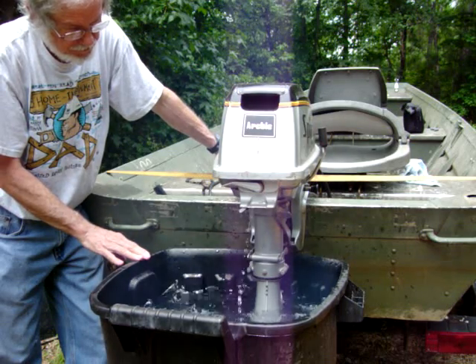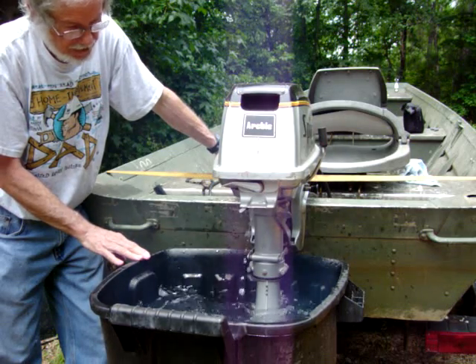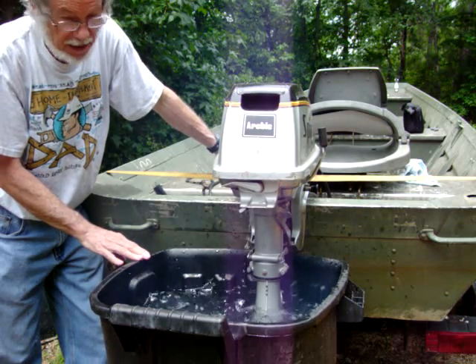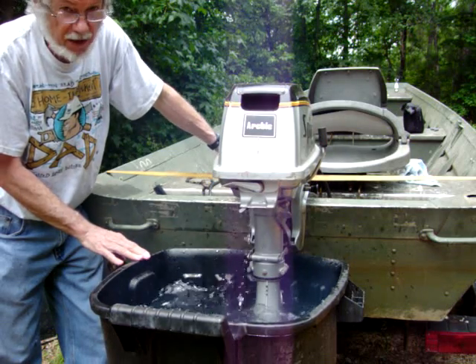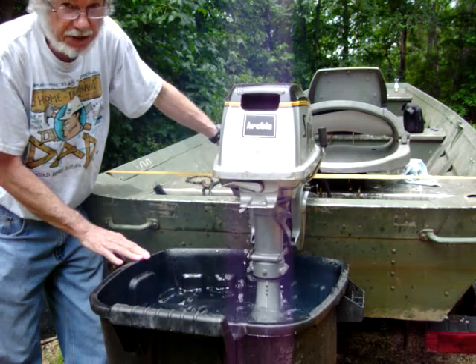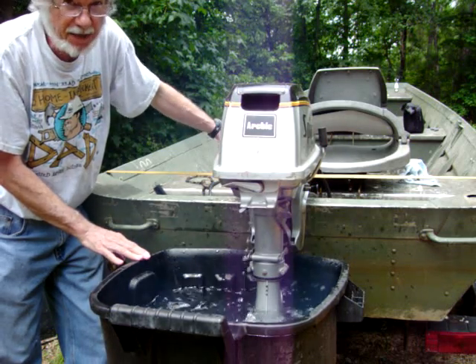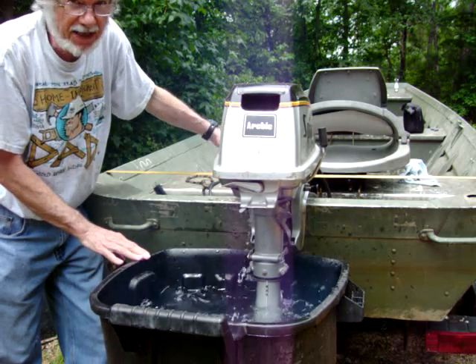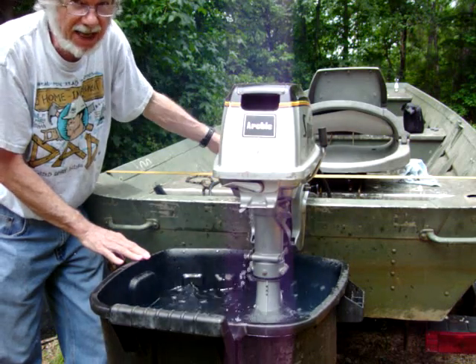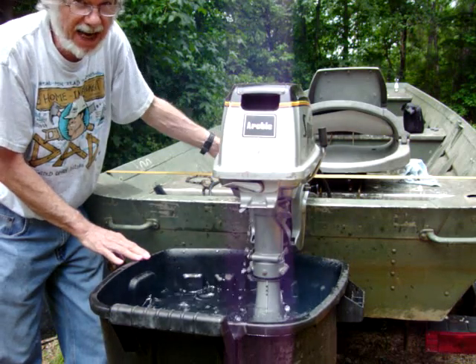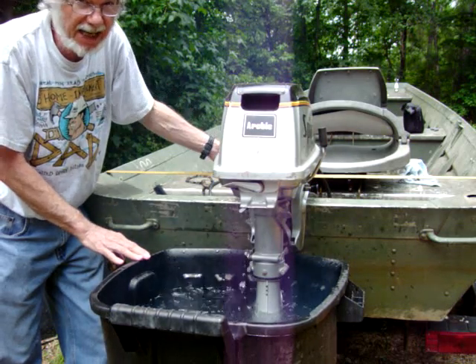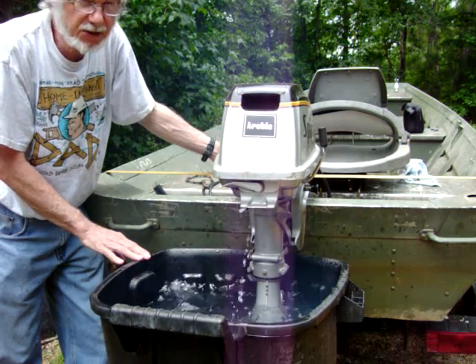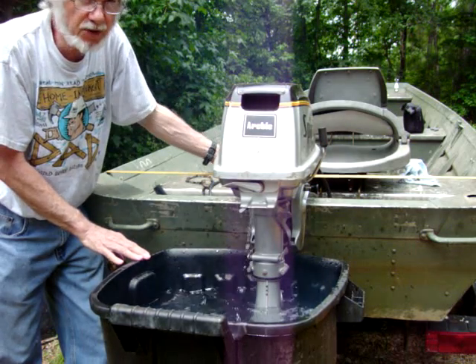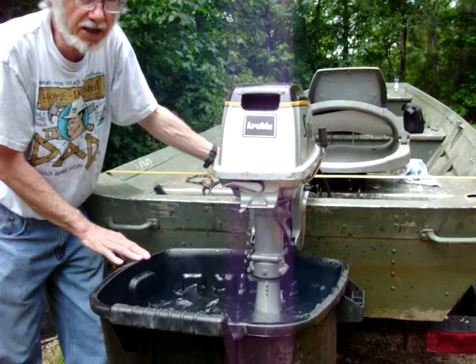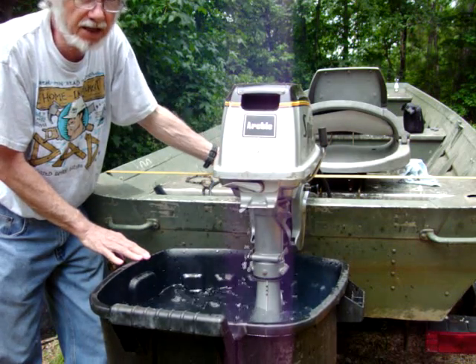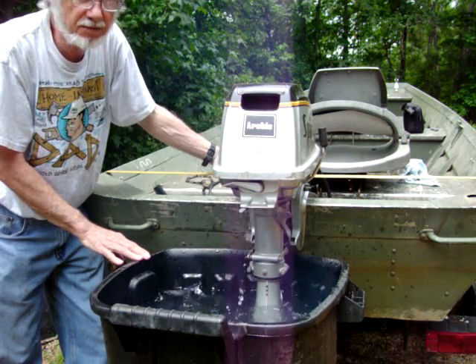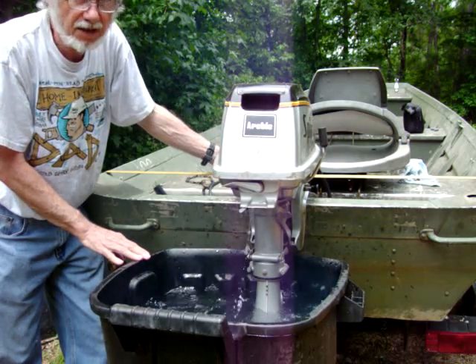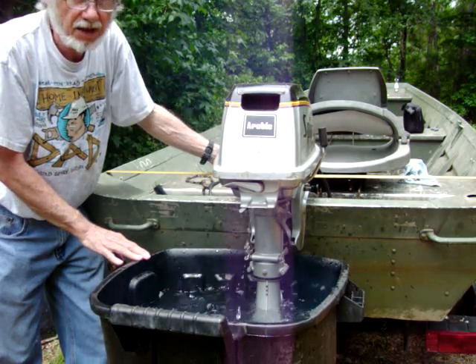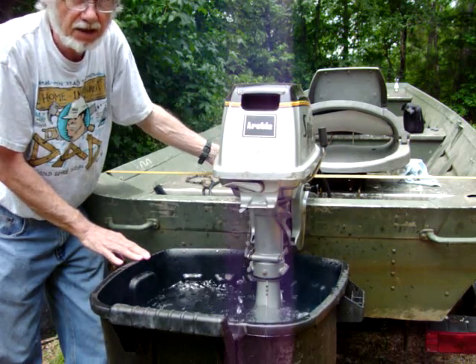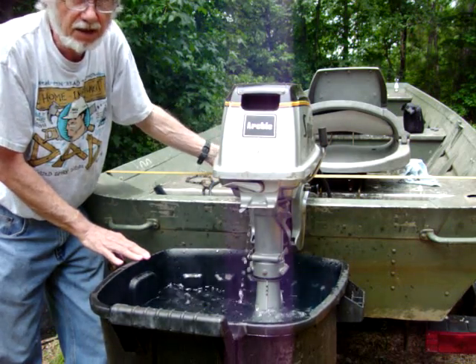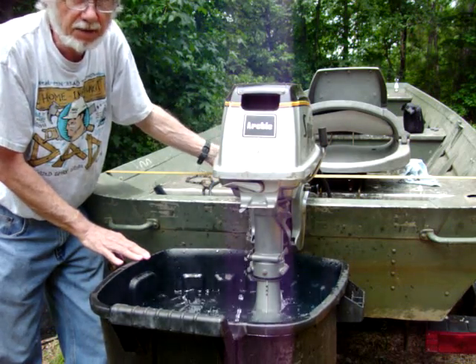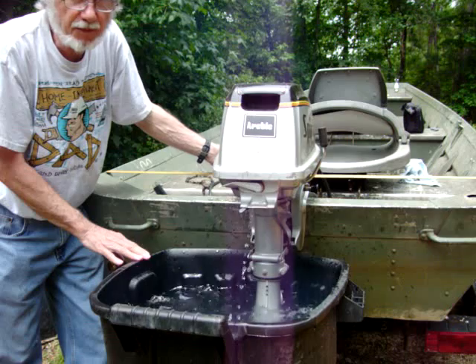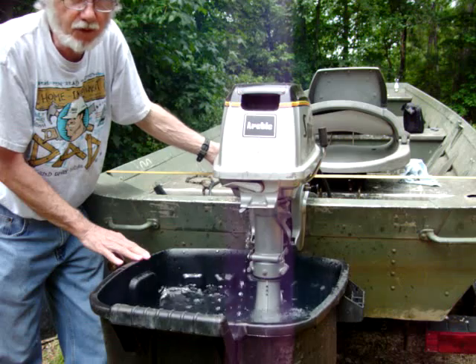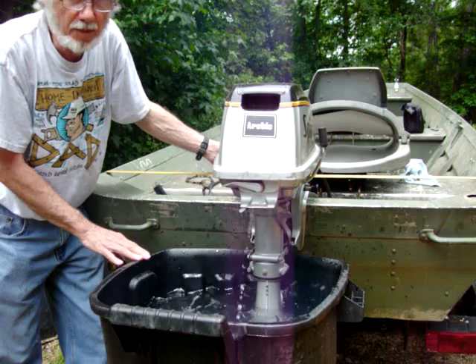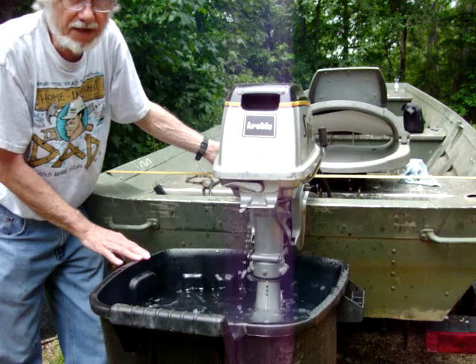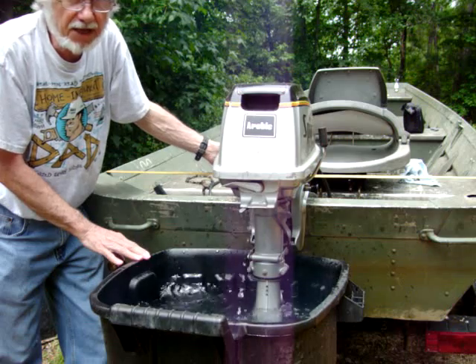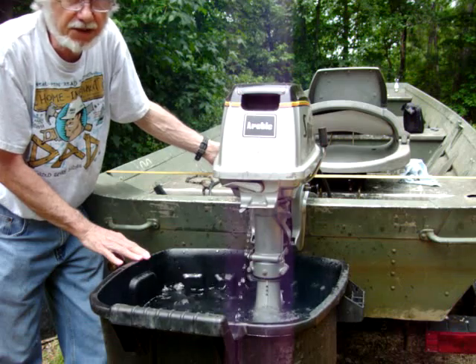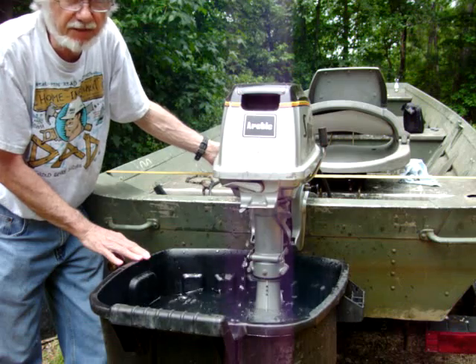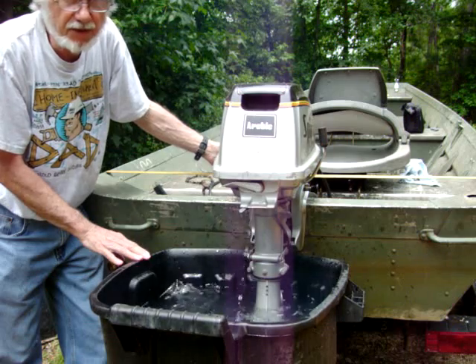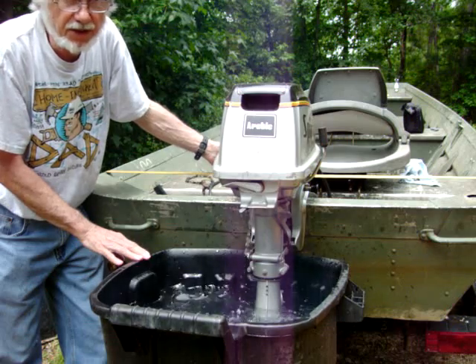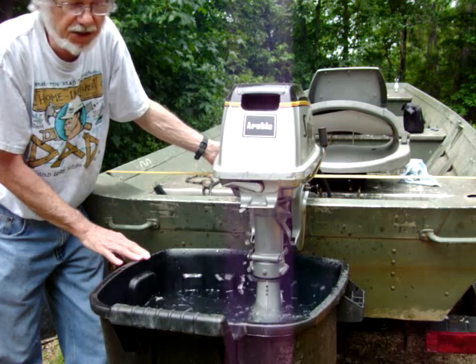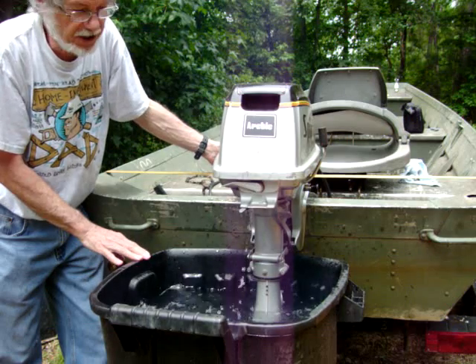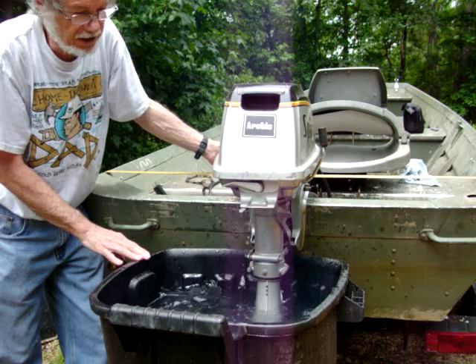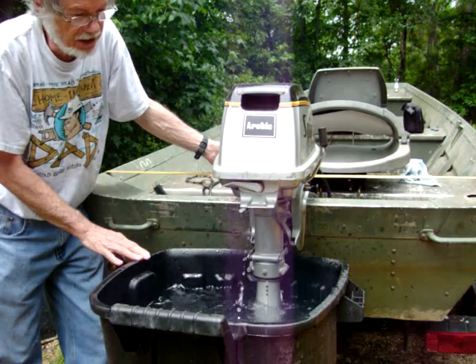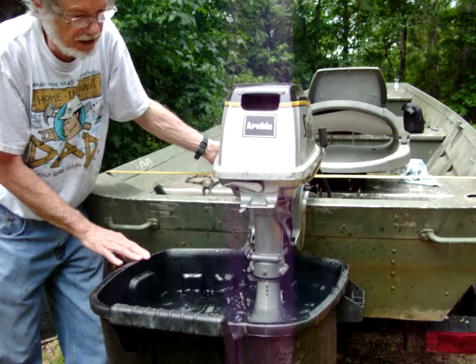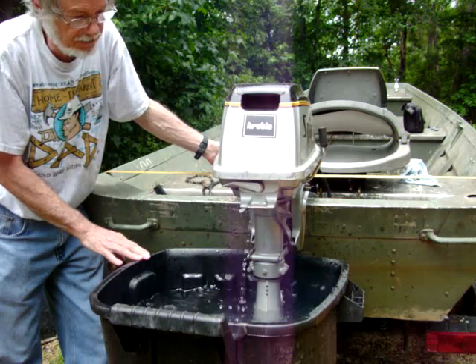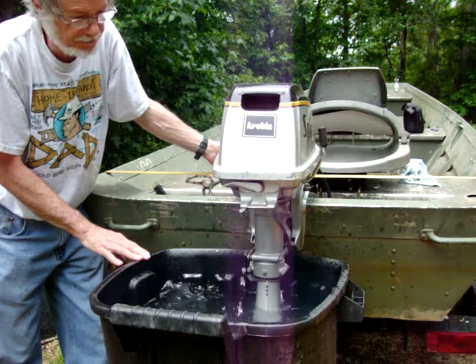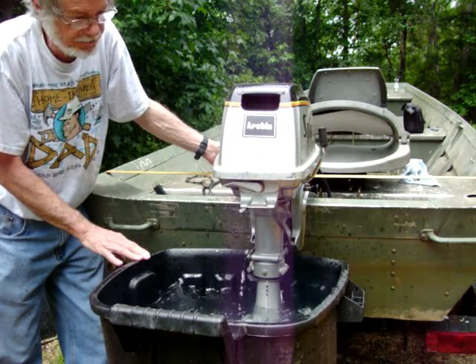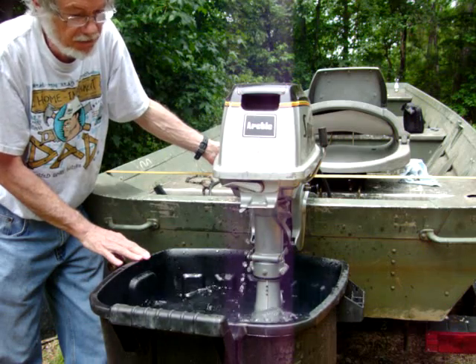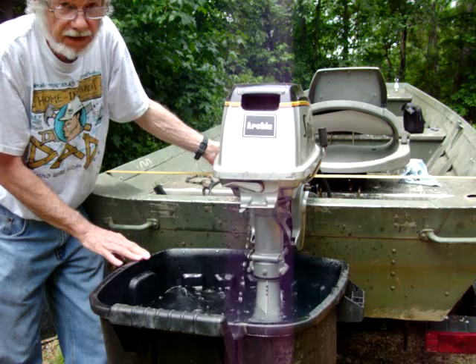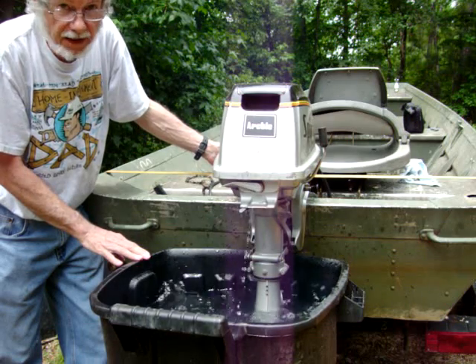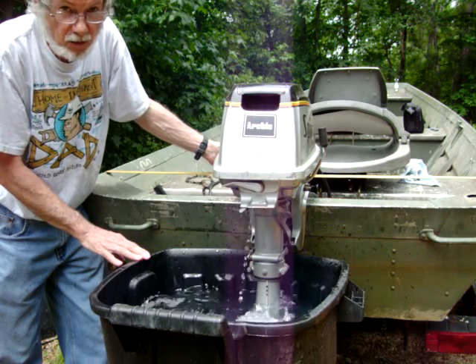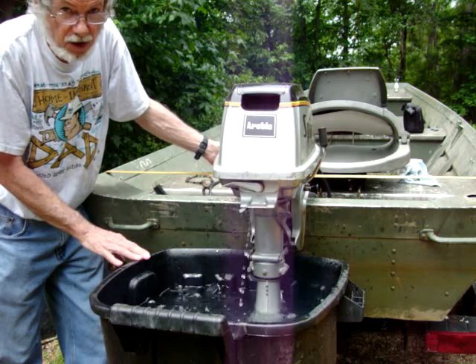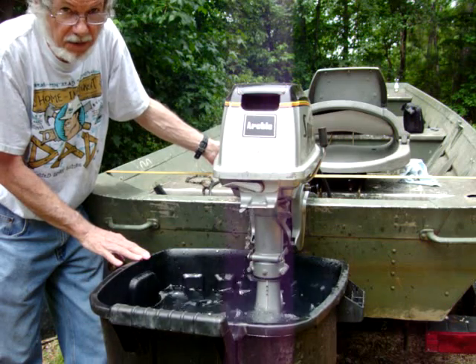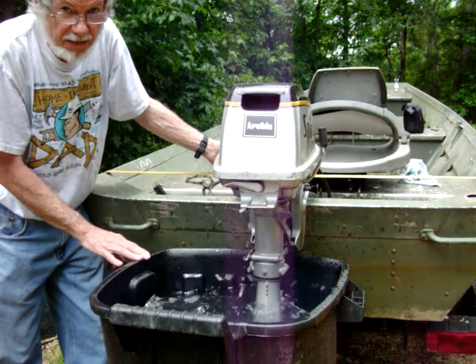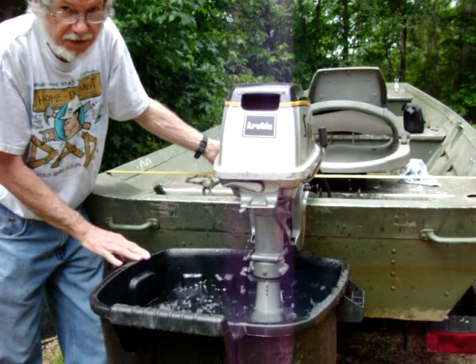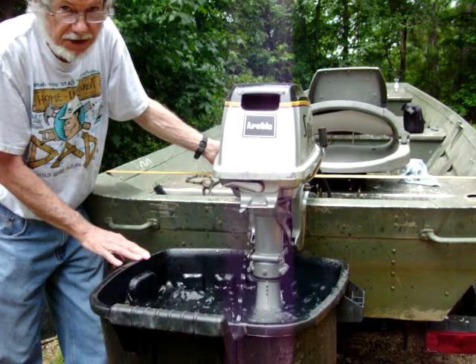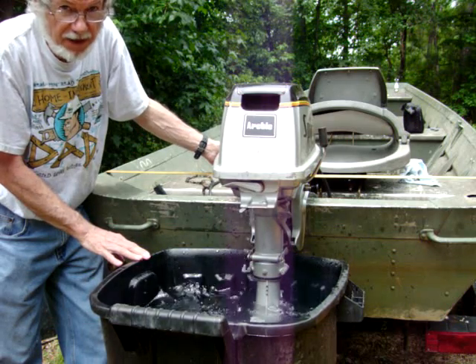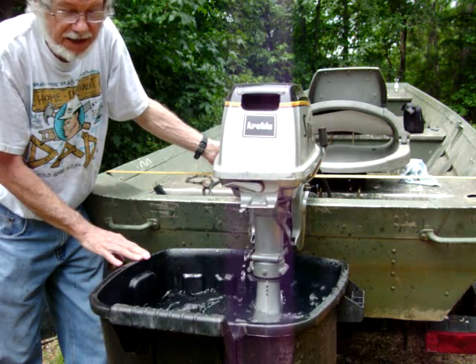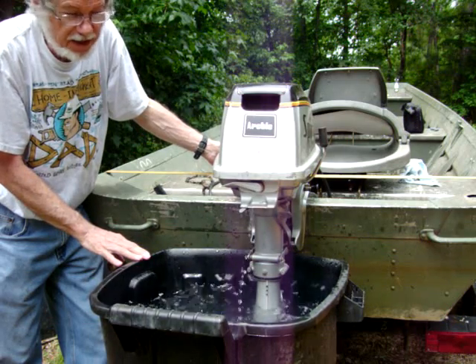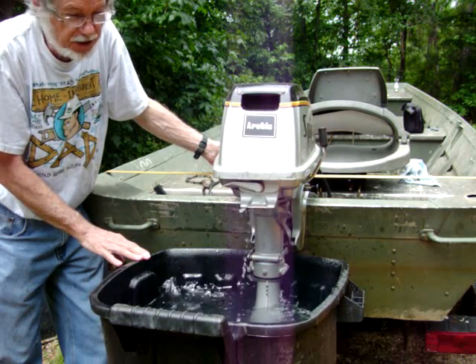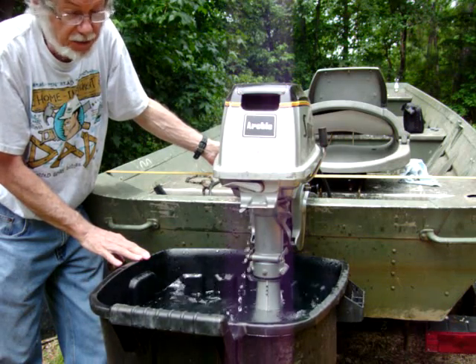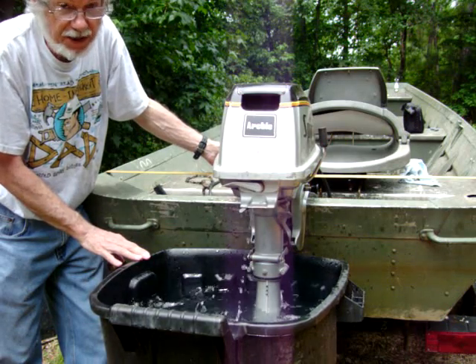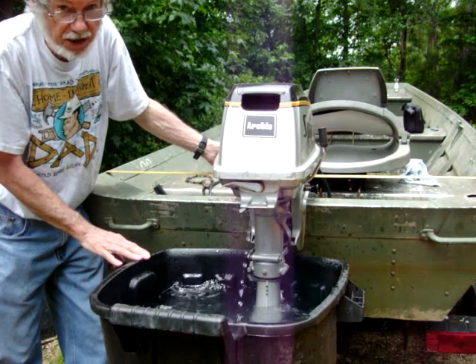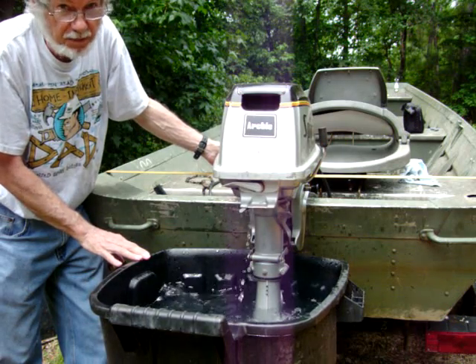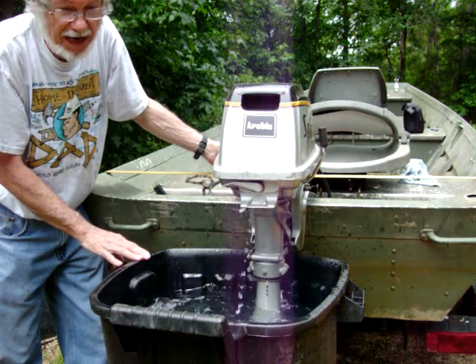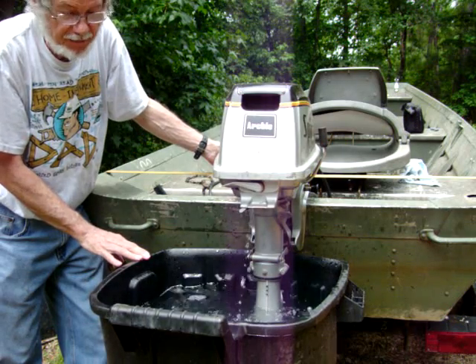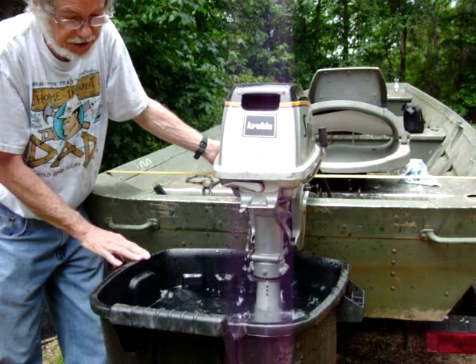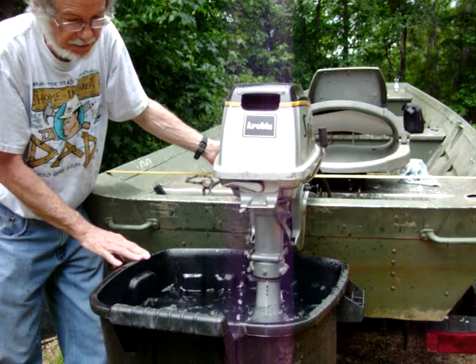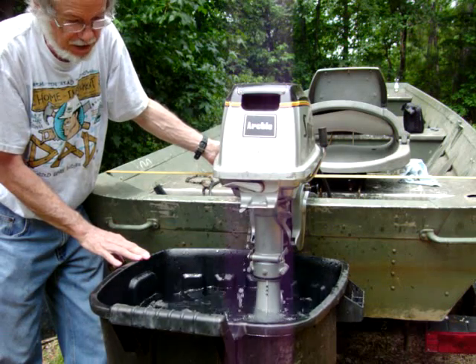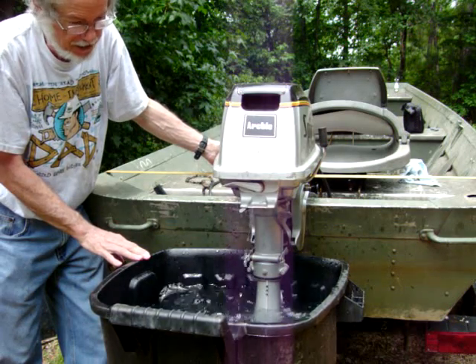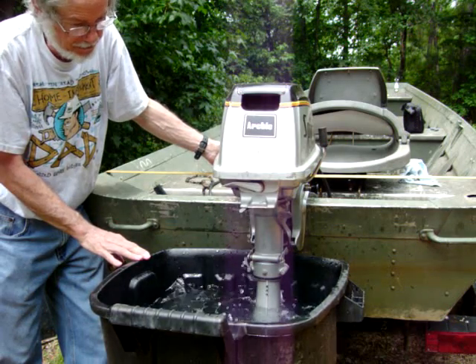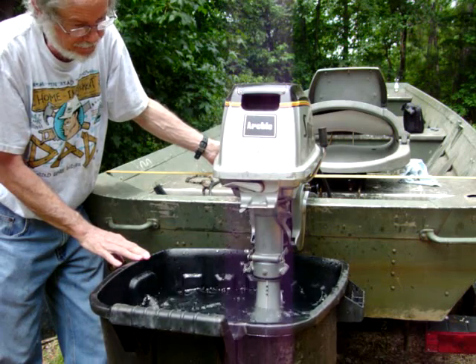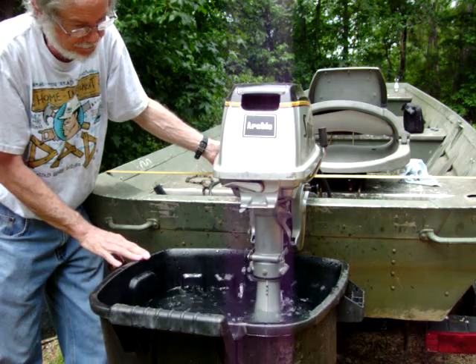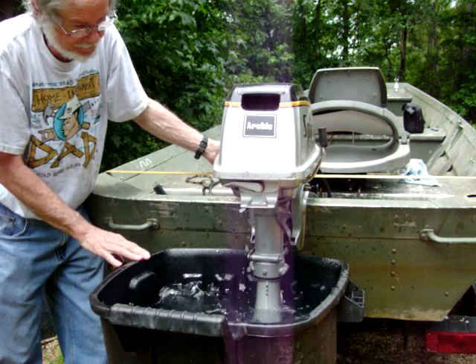It's been a nice running, good performing engine for us. Before we let somebody else rip somebody off, let's do it.